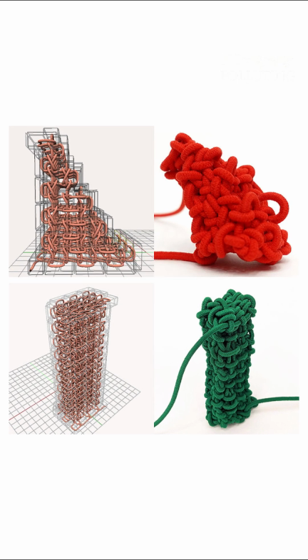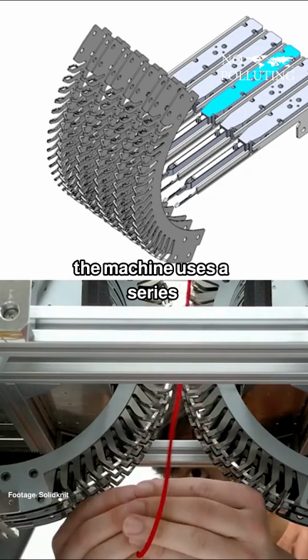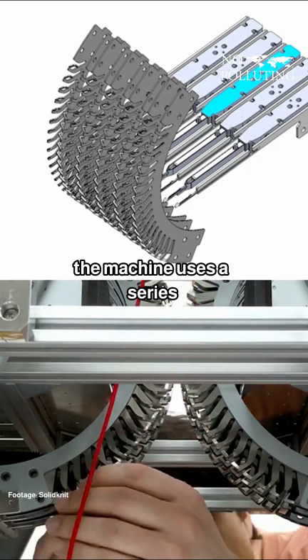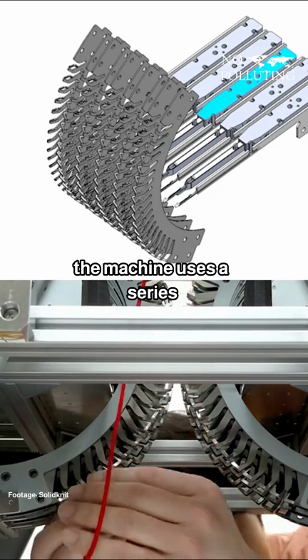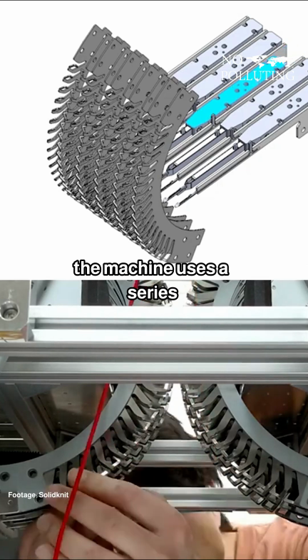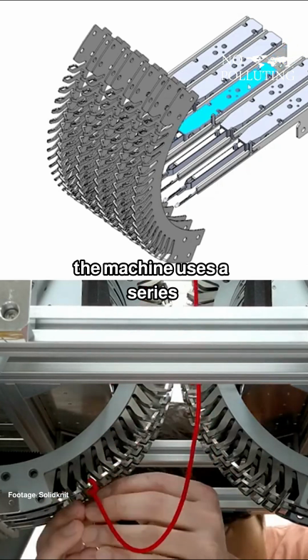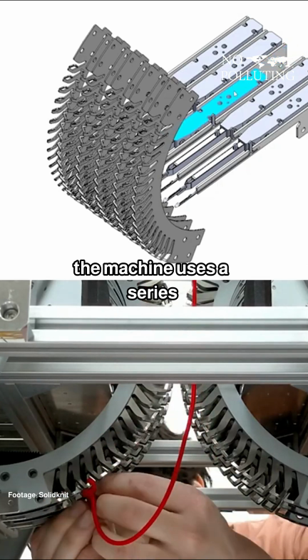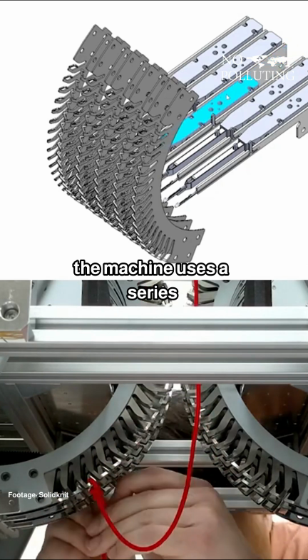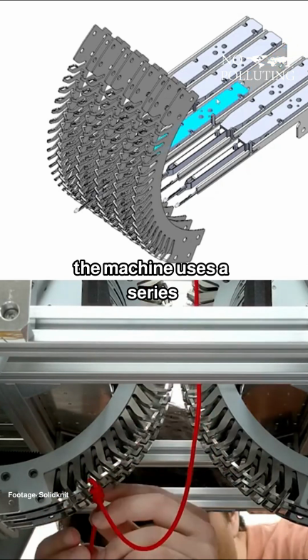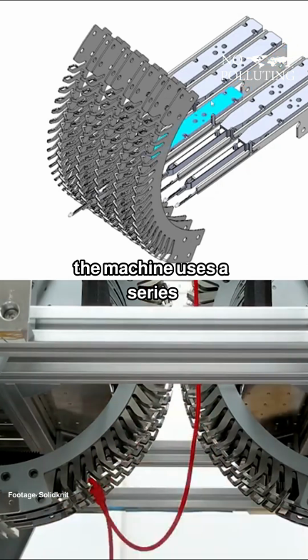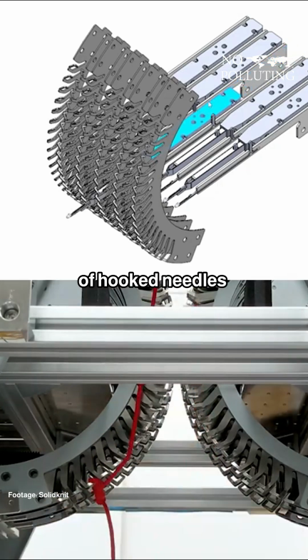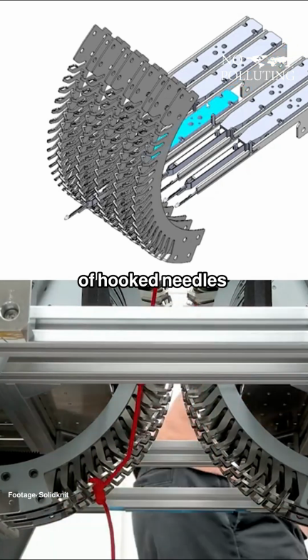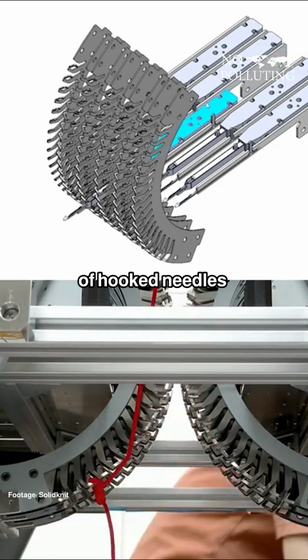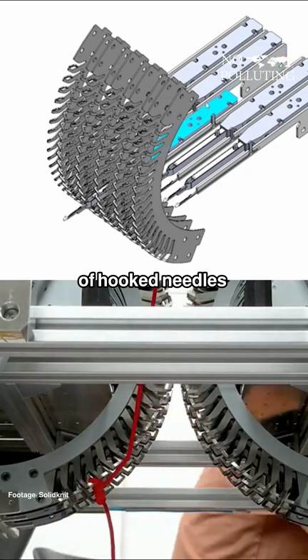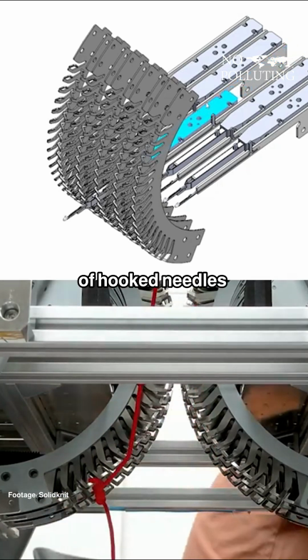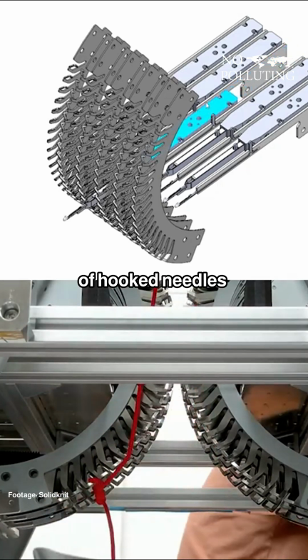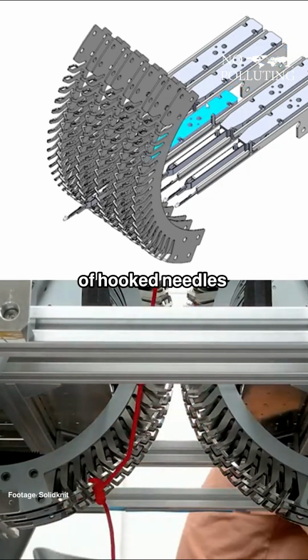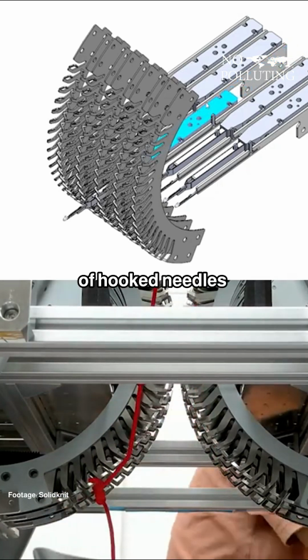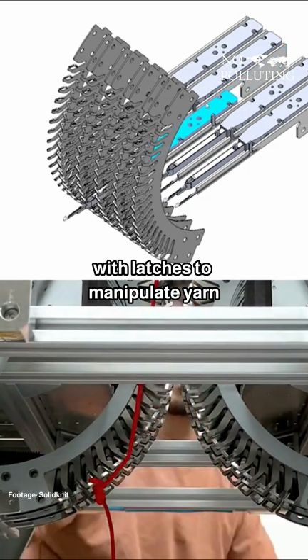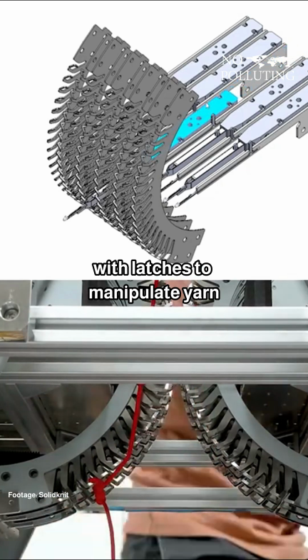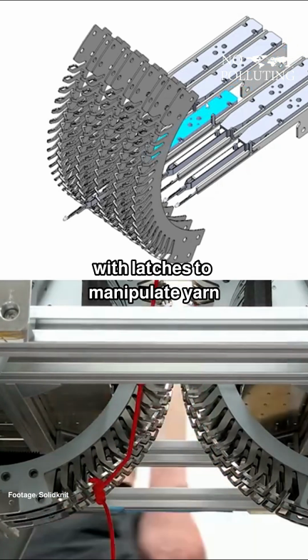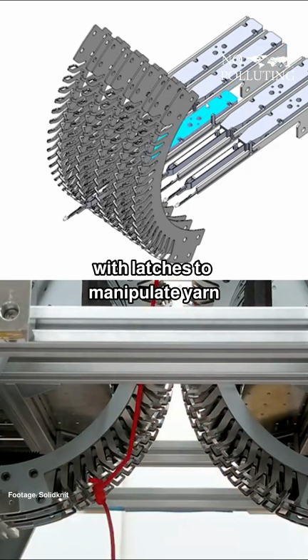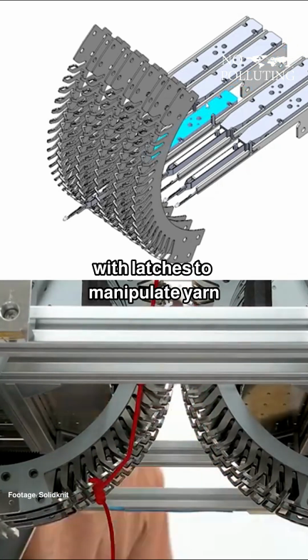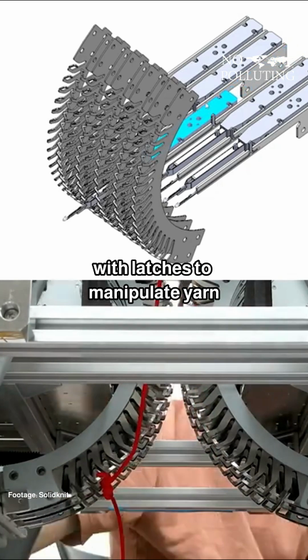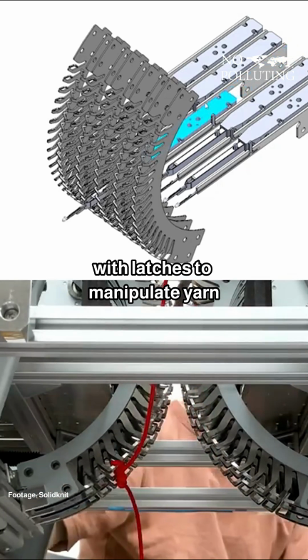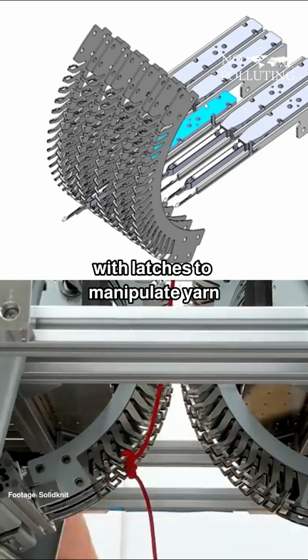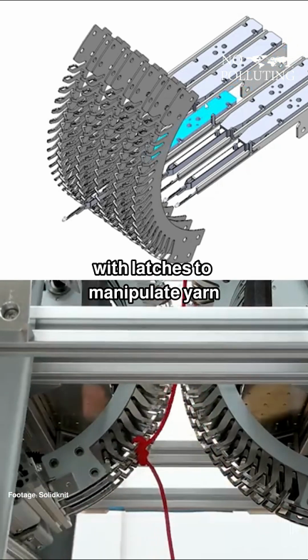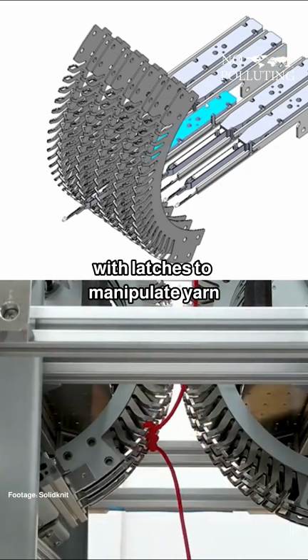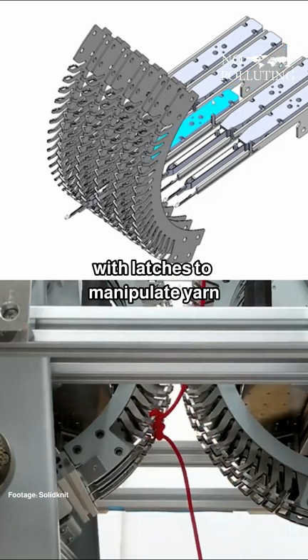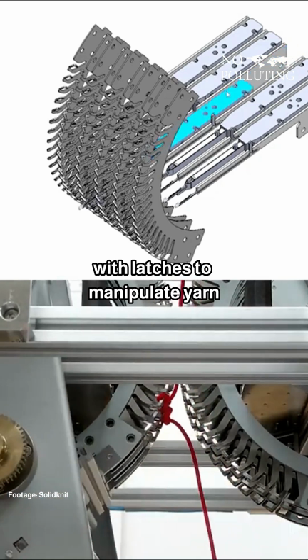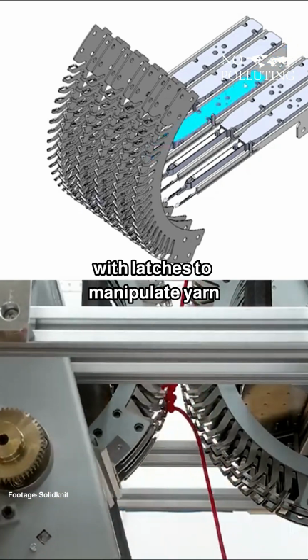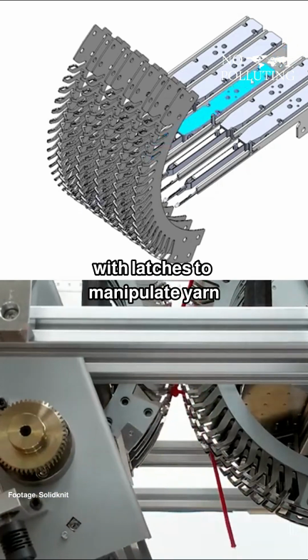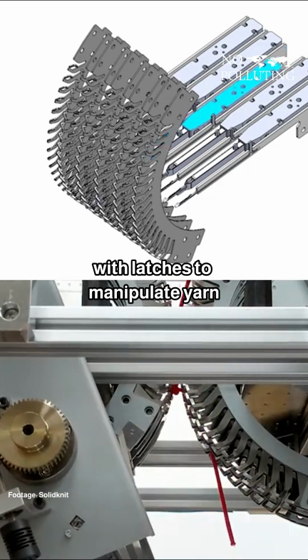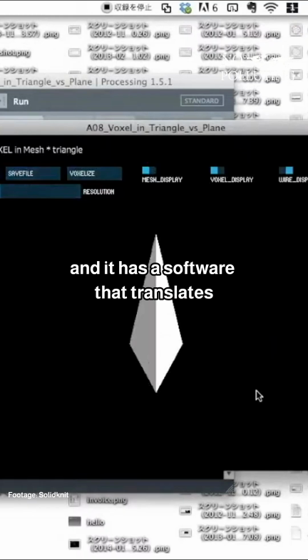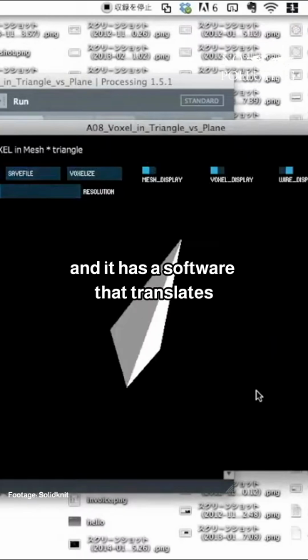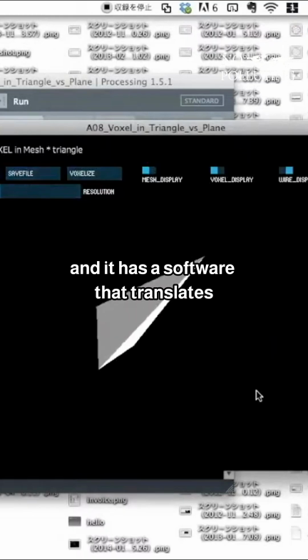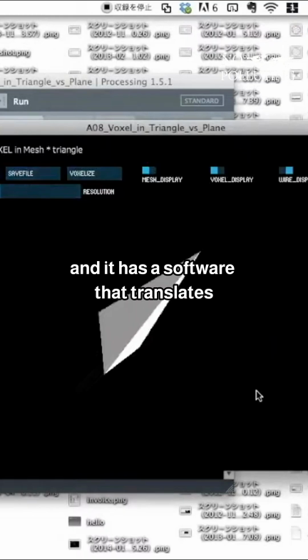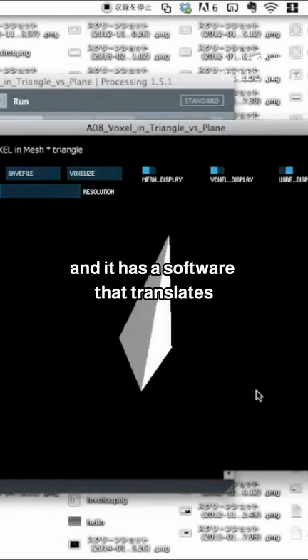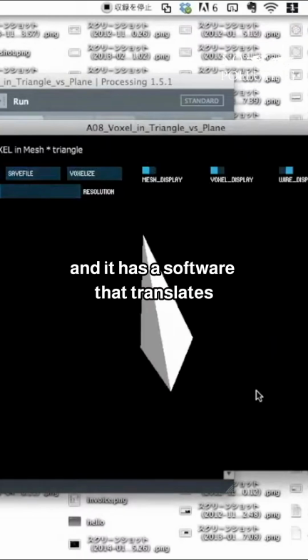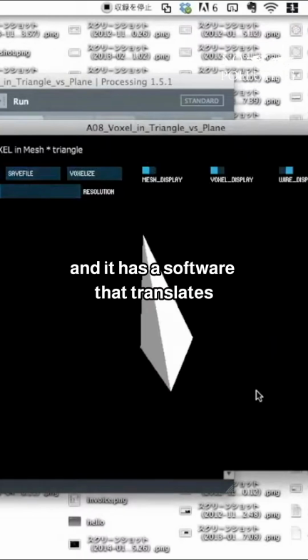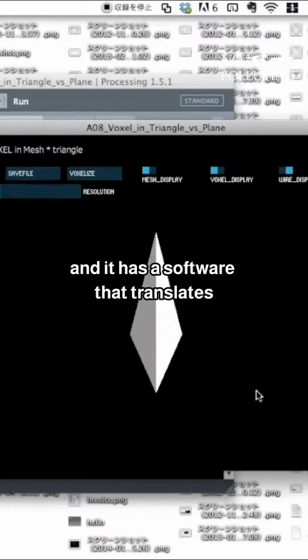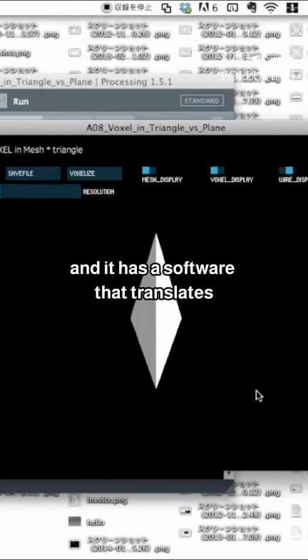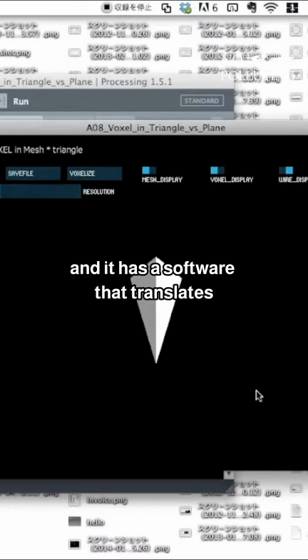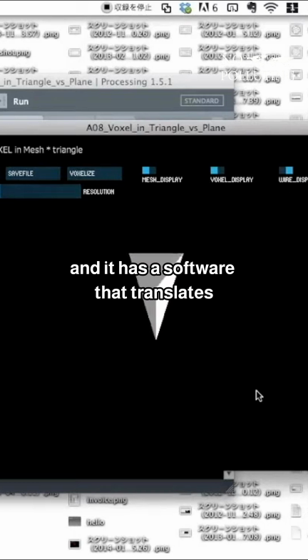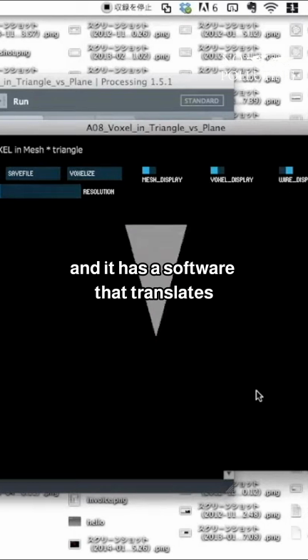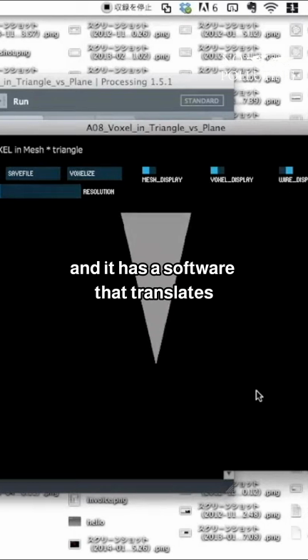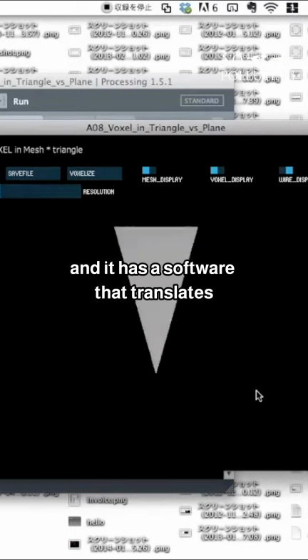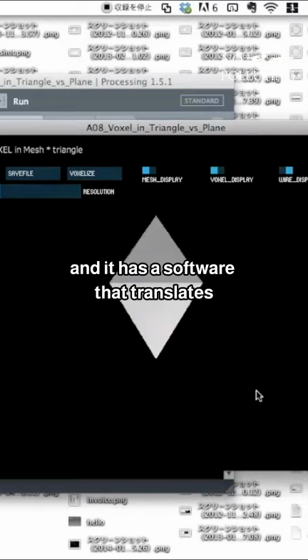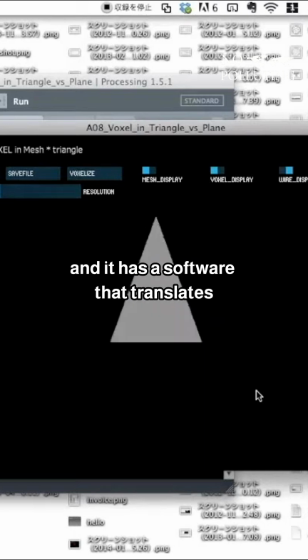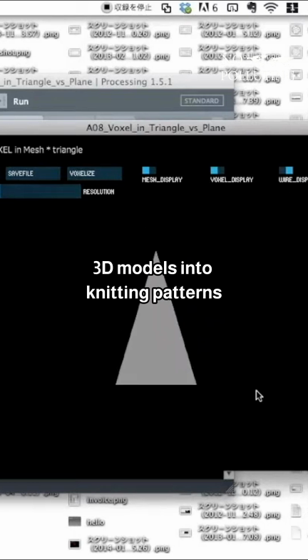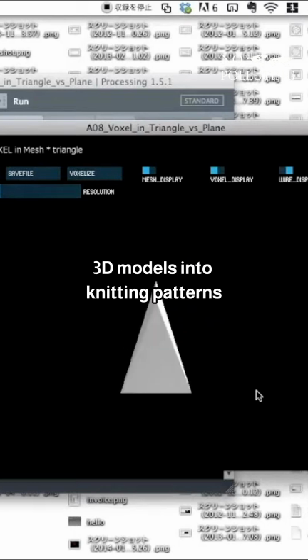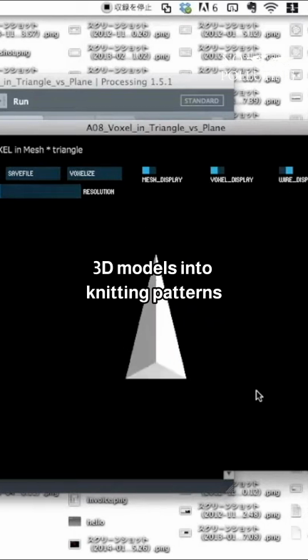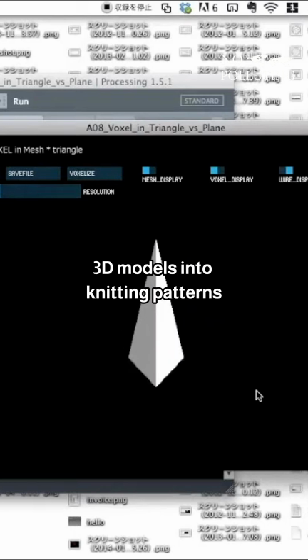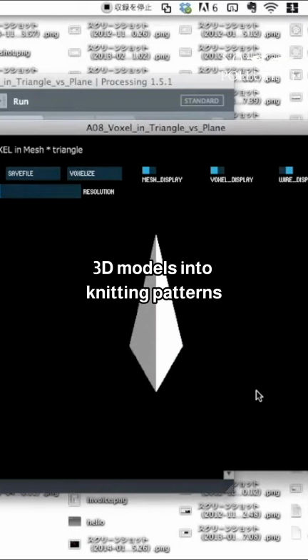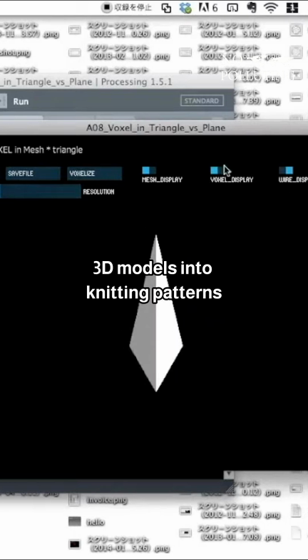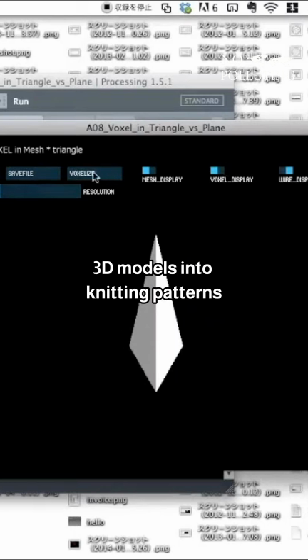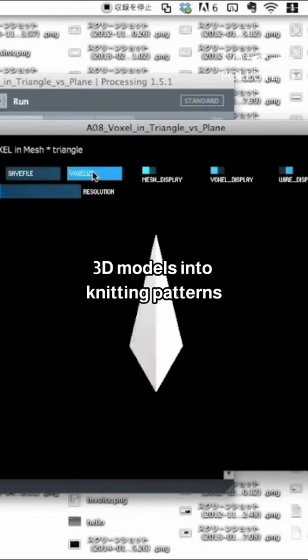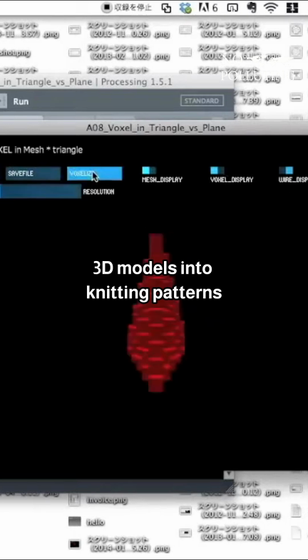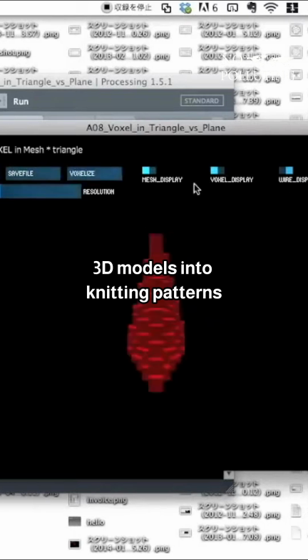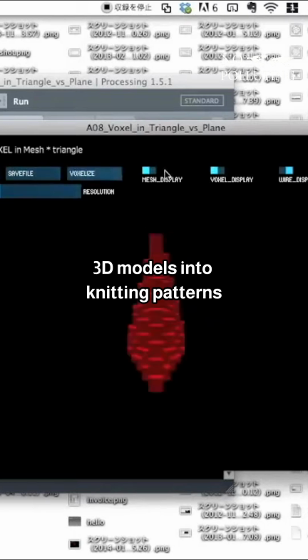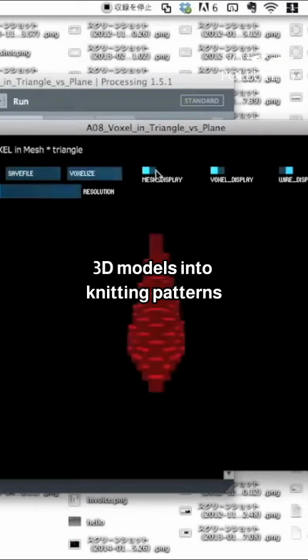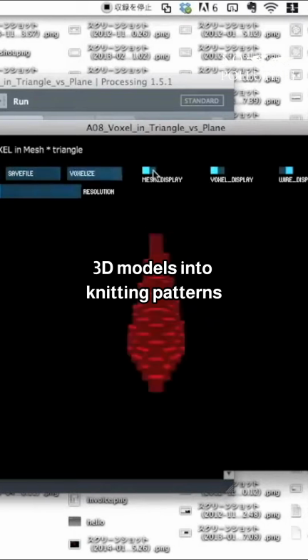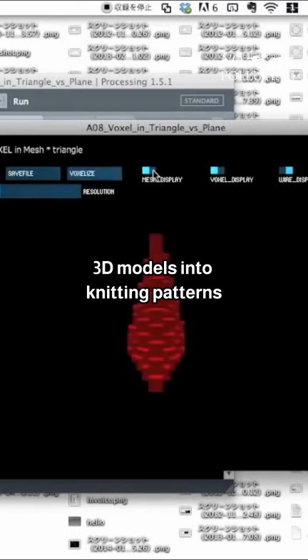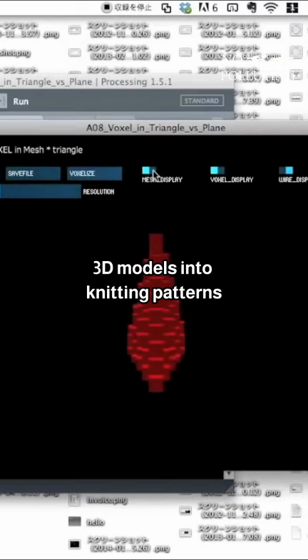The machine uses a series of hooked needles with latches to manipulate yarn, and it has software that translates 3D models into knitting patterns.